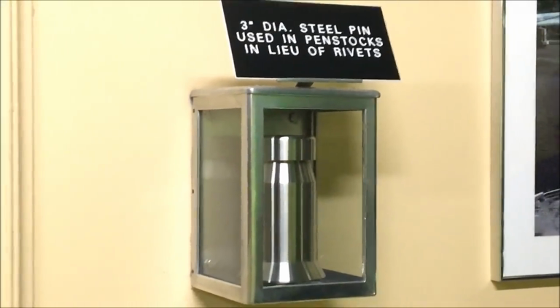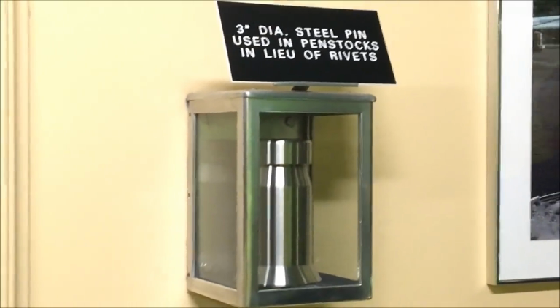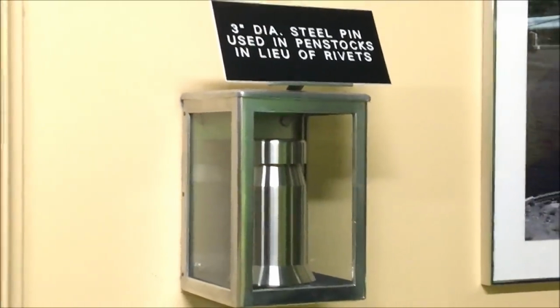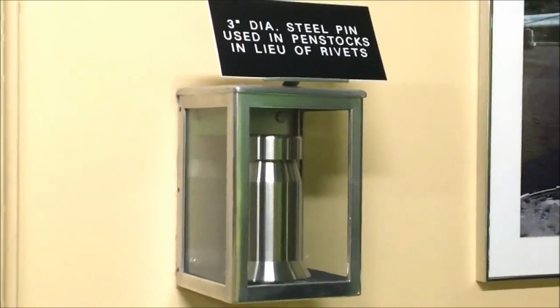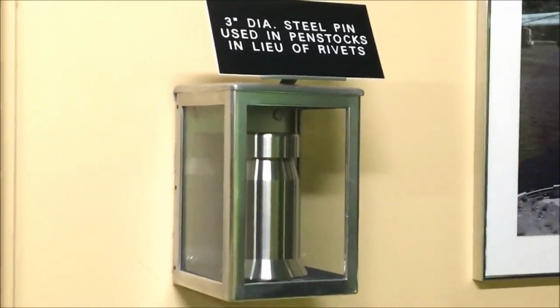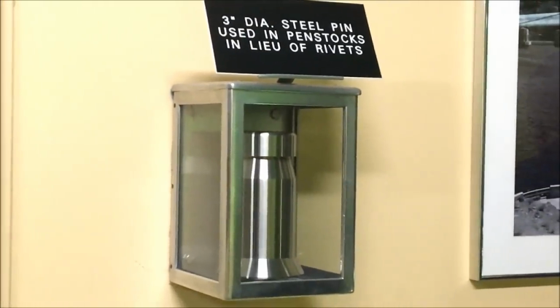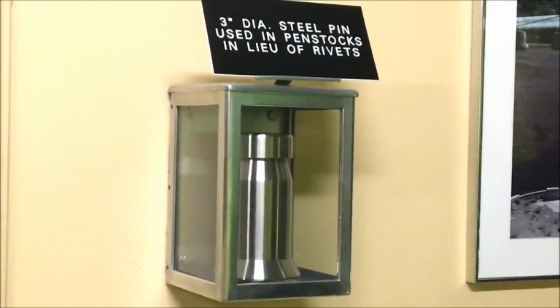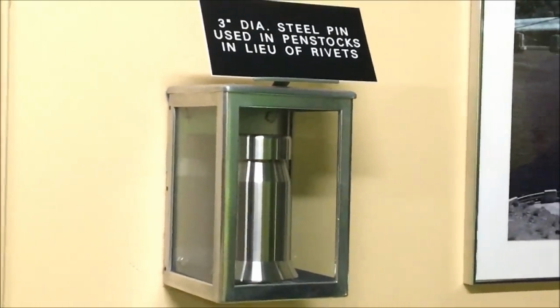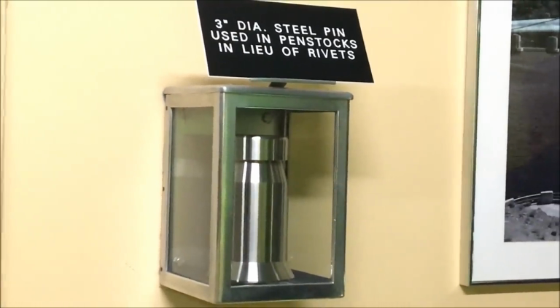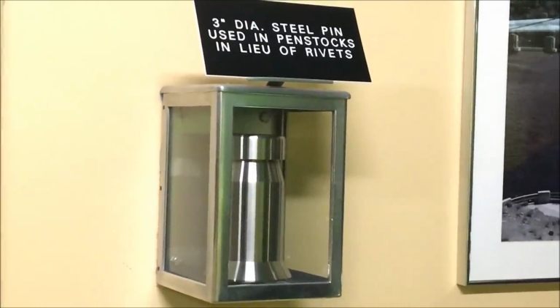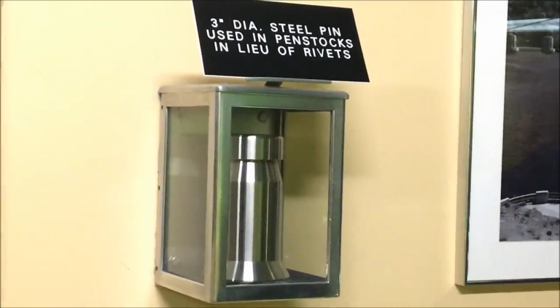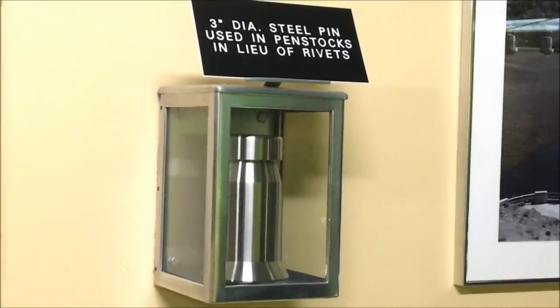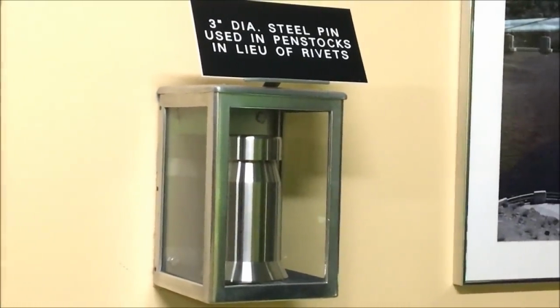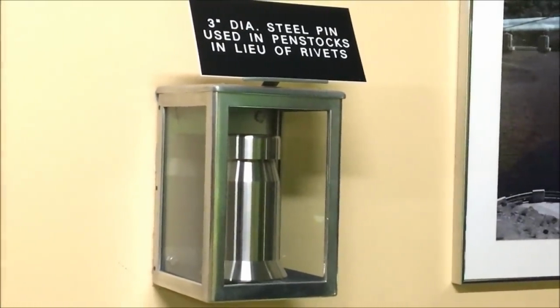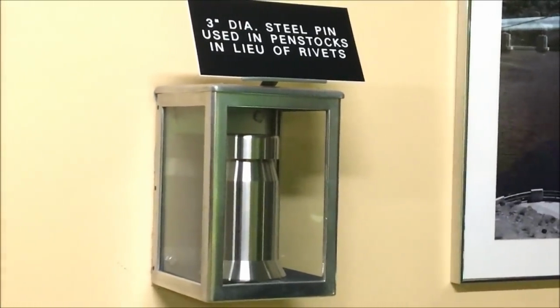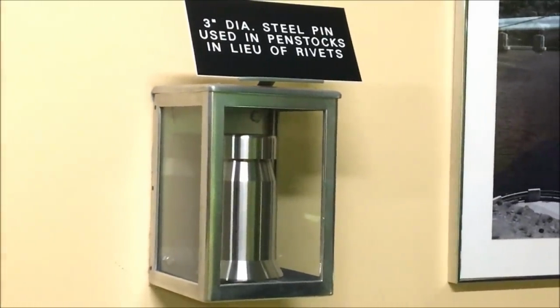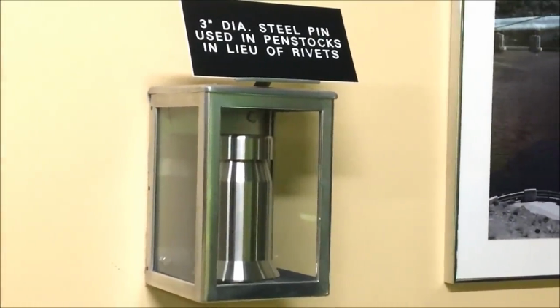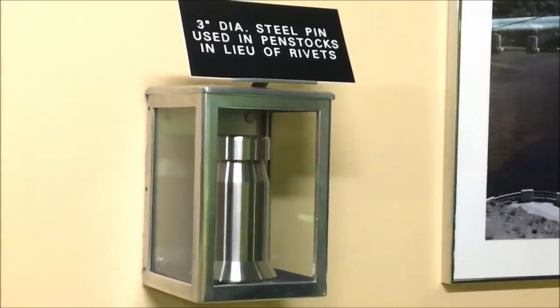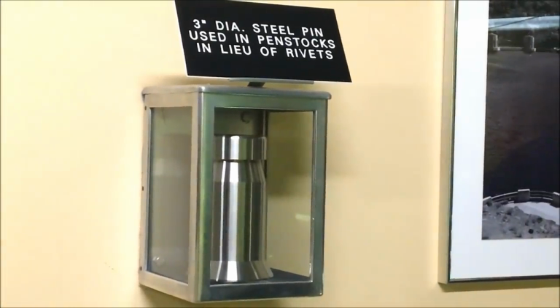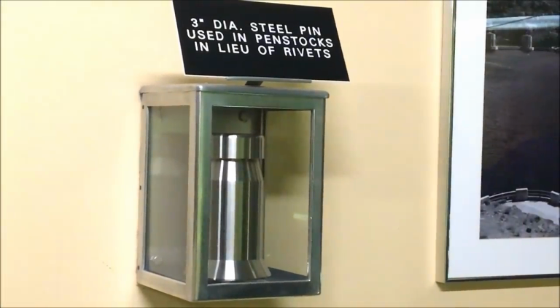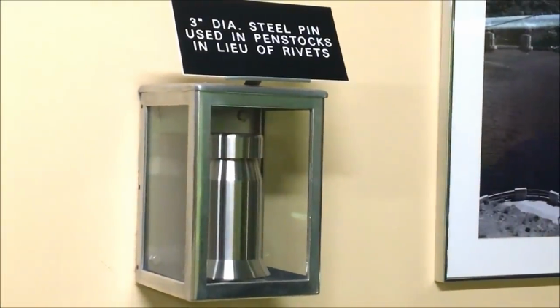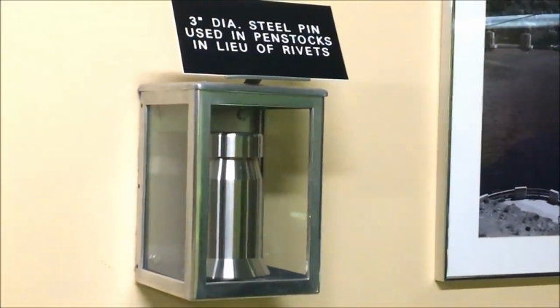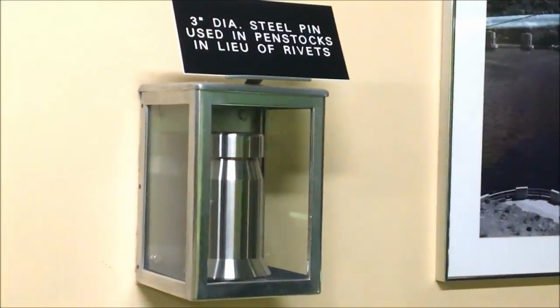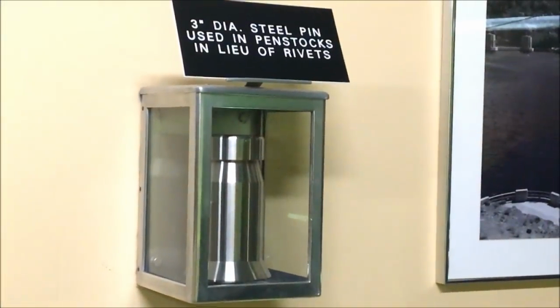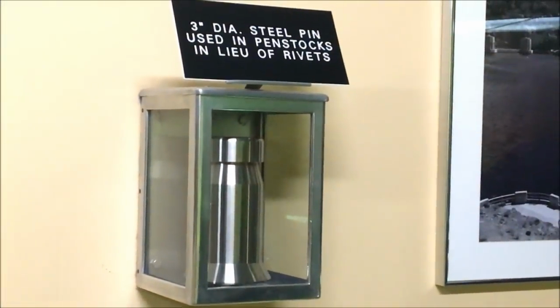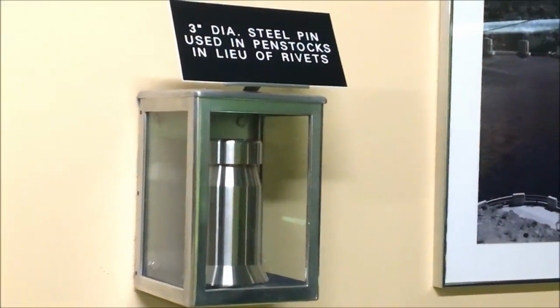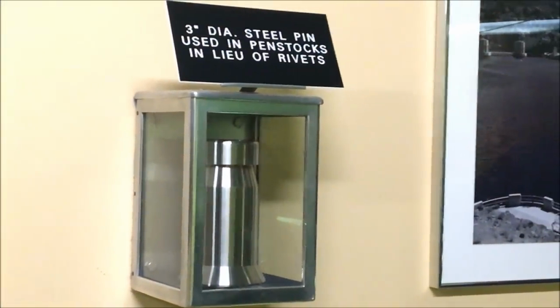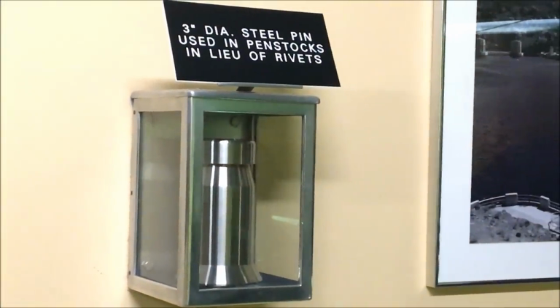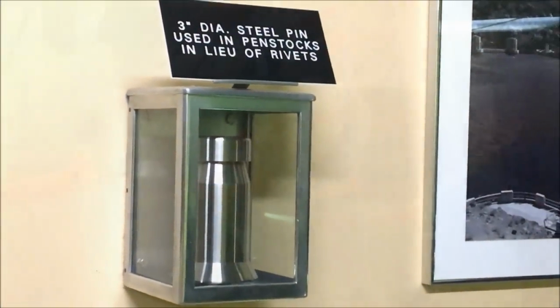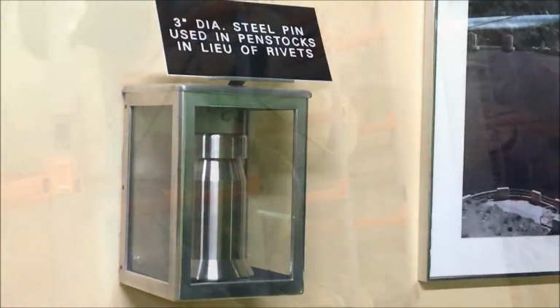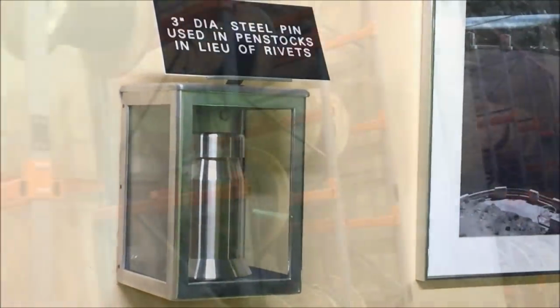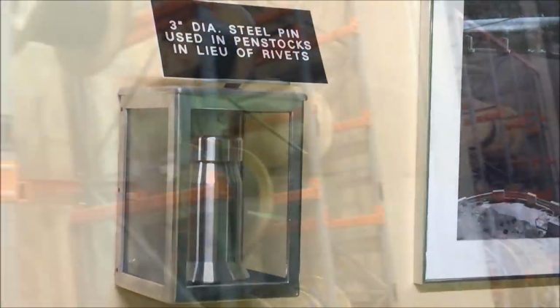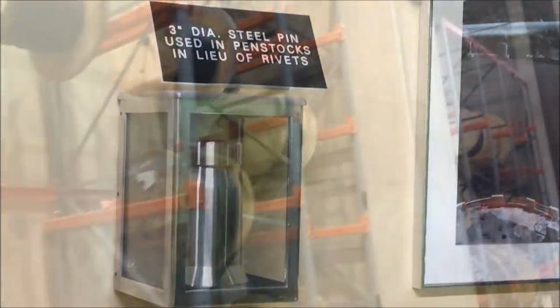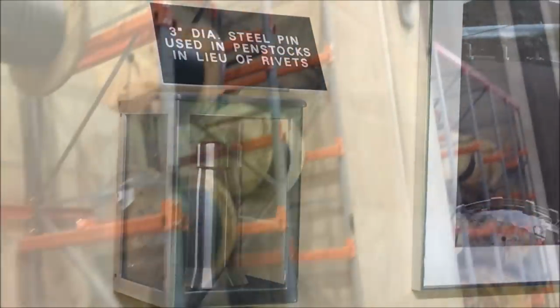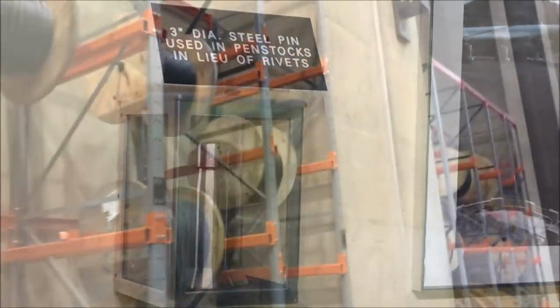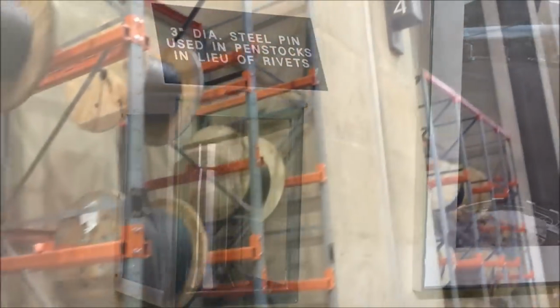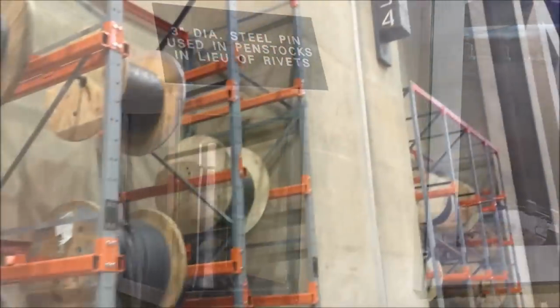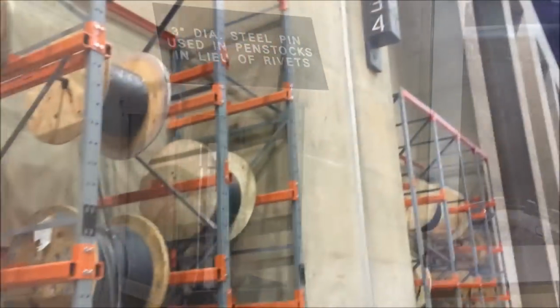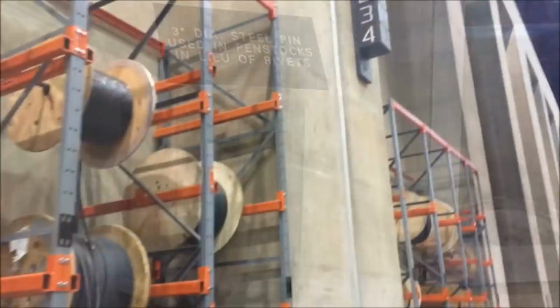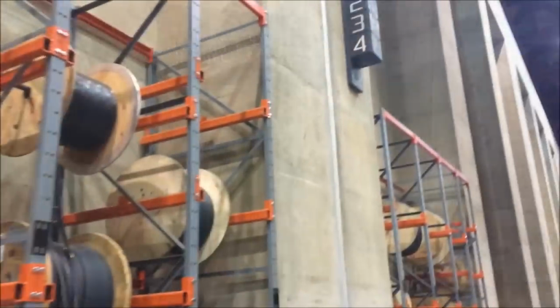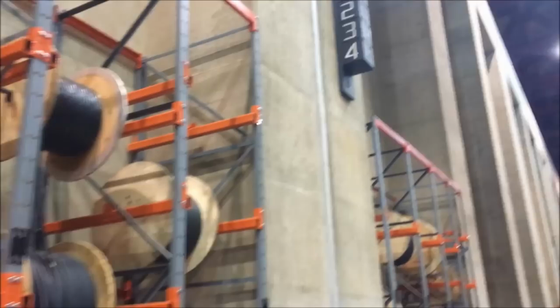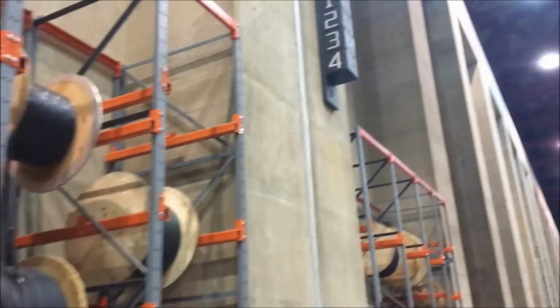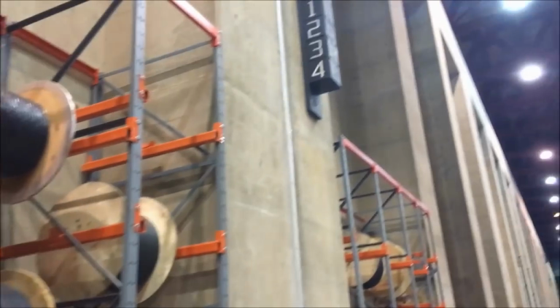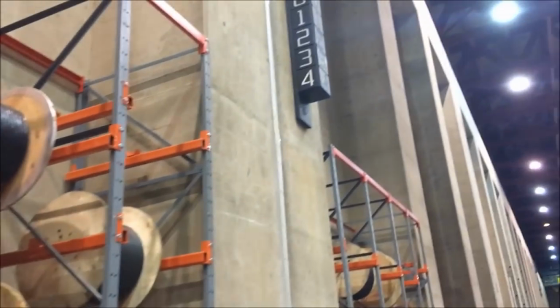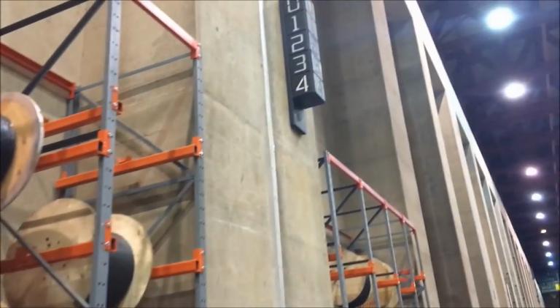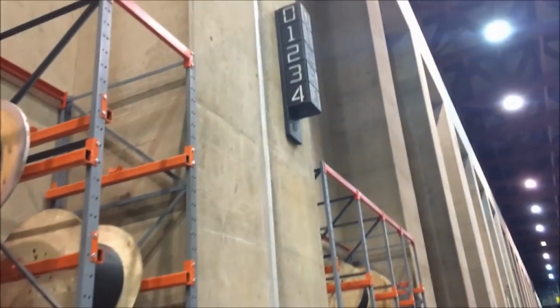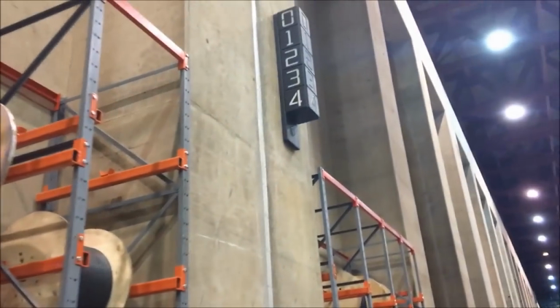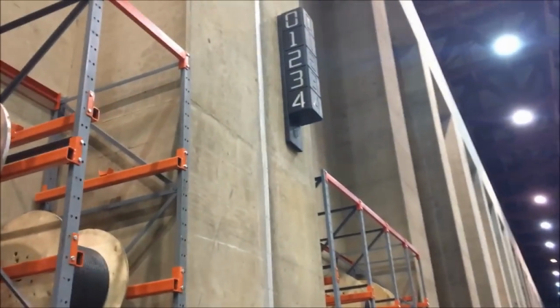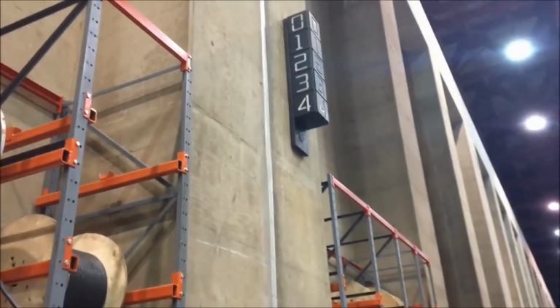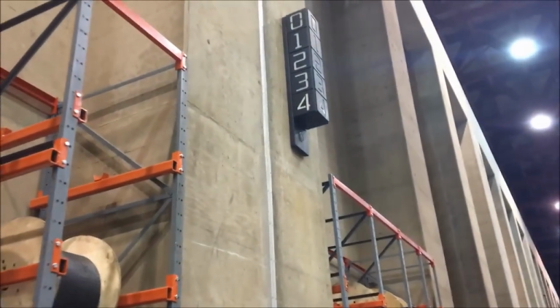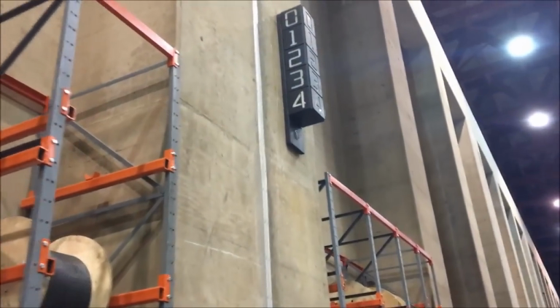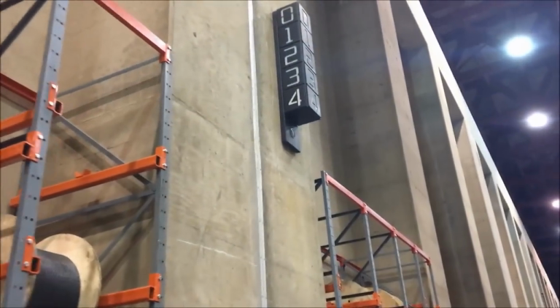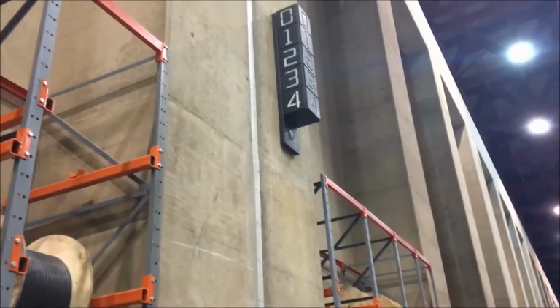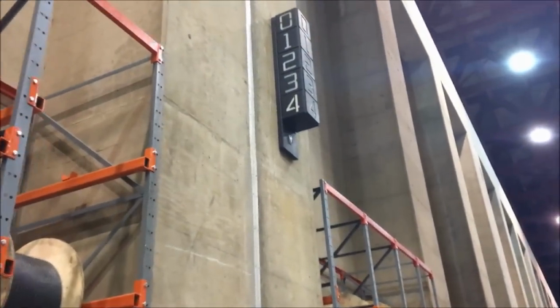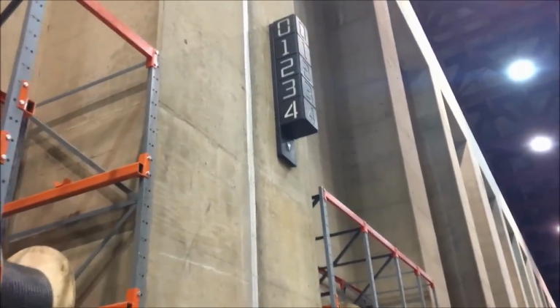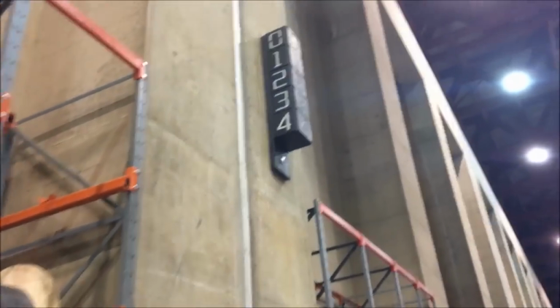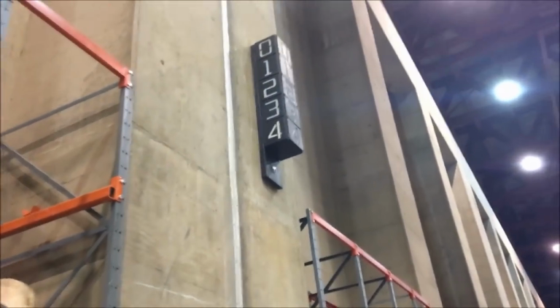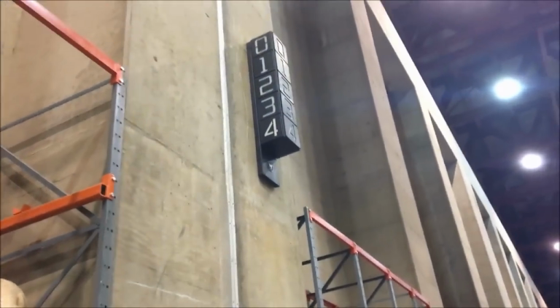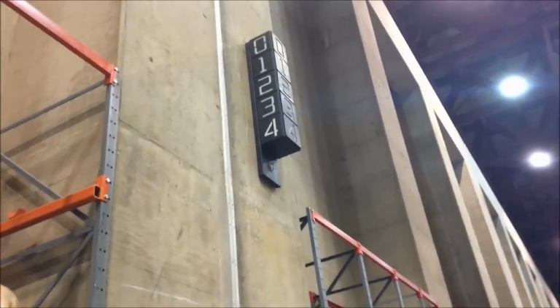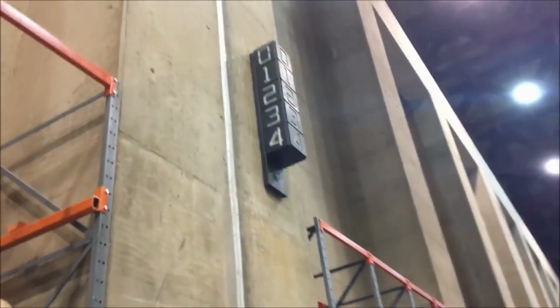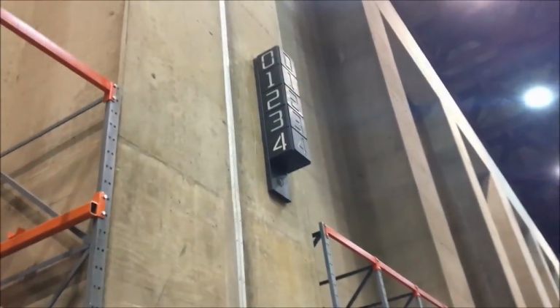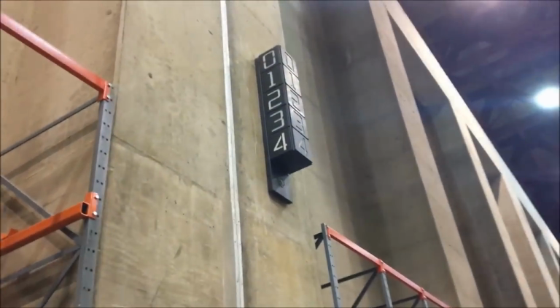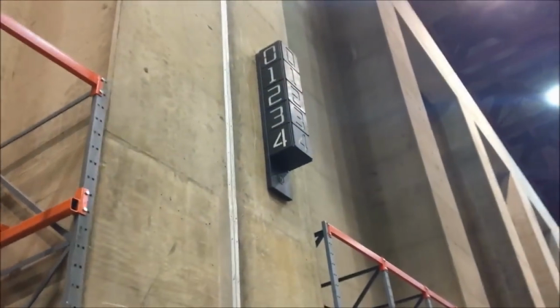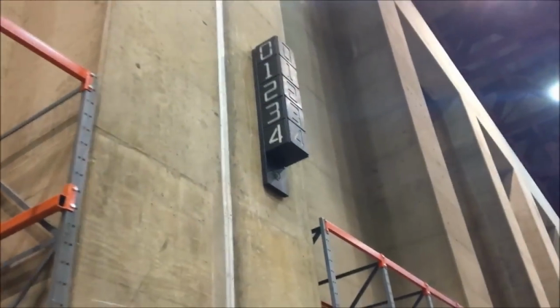It cost $165 million to build, based on a 50-year loan repayment.